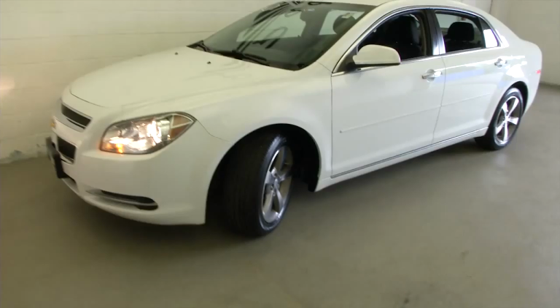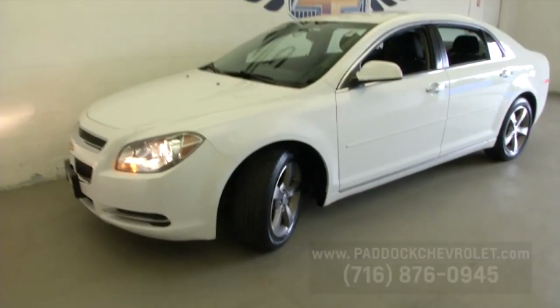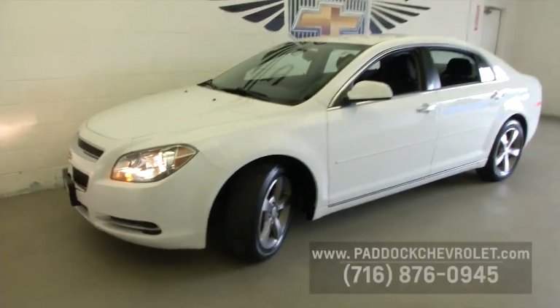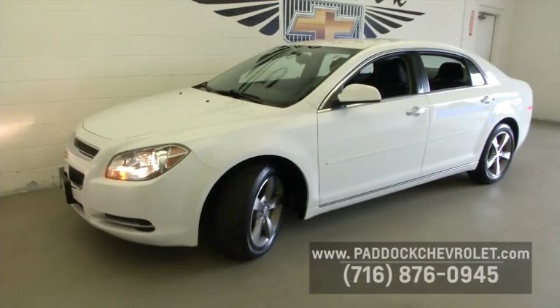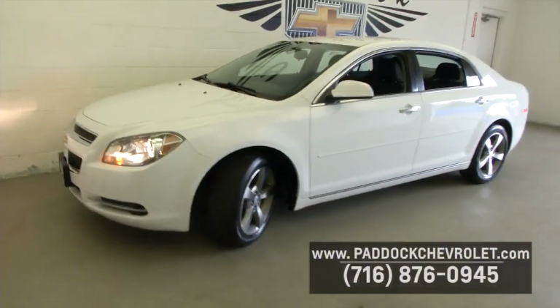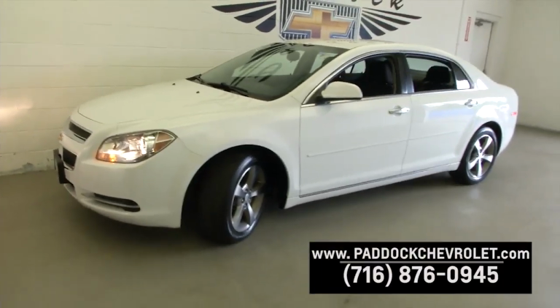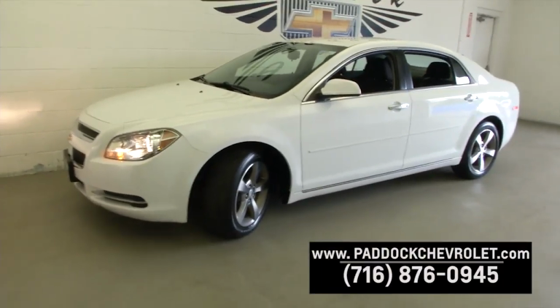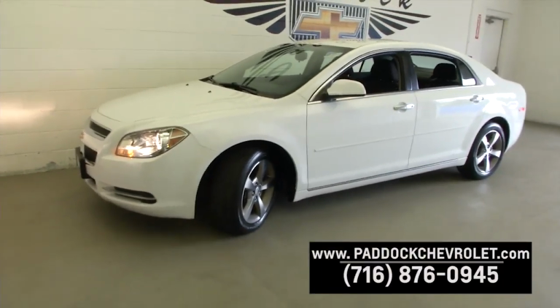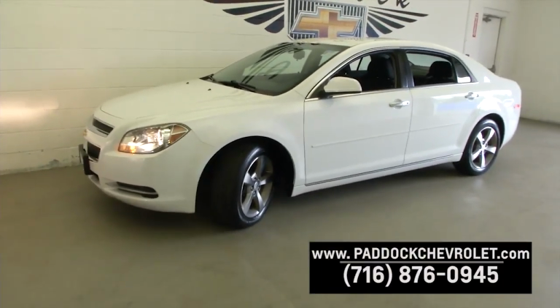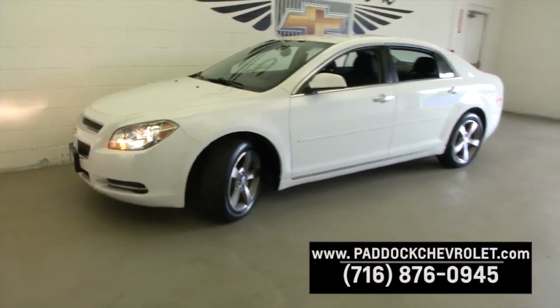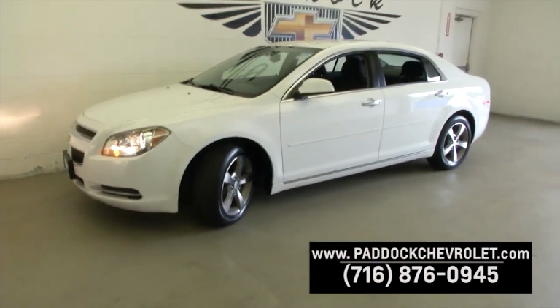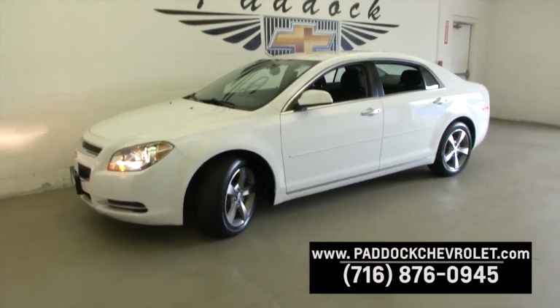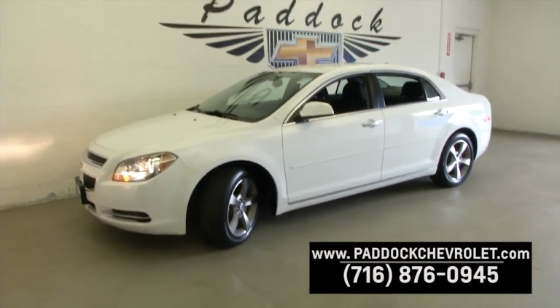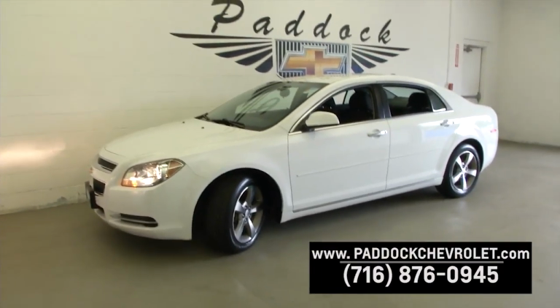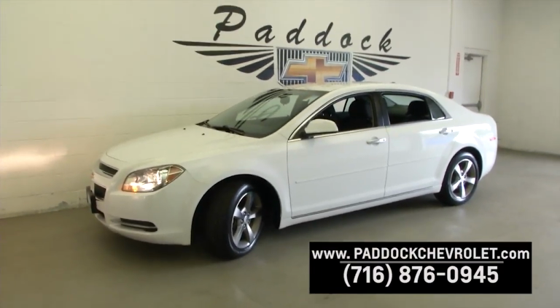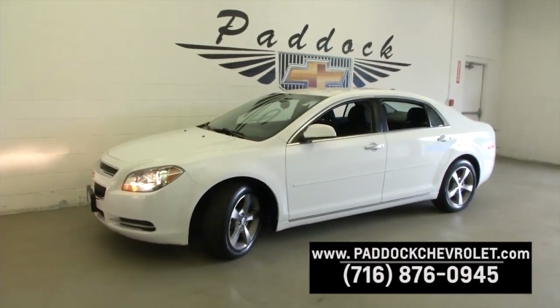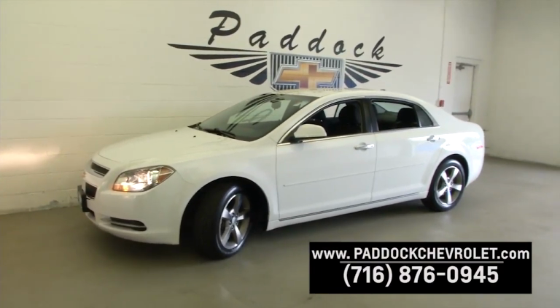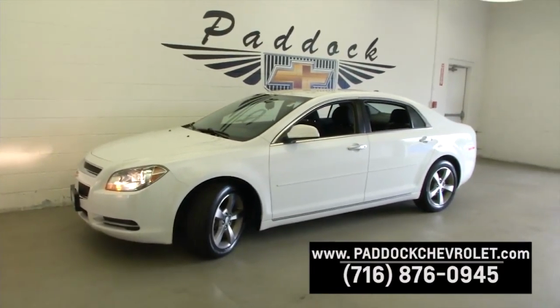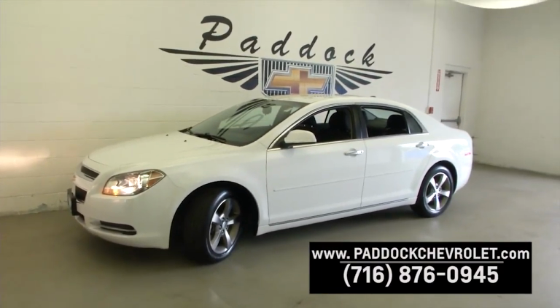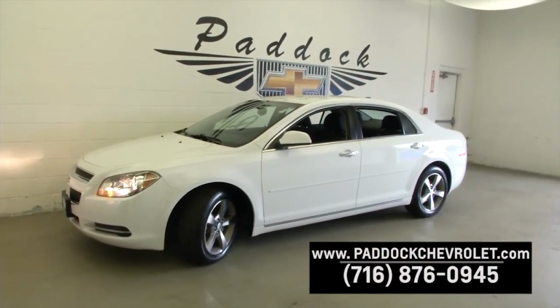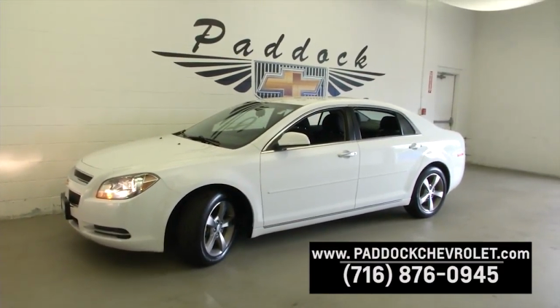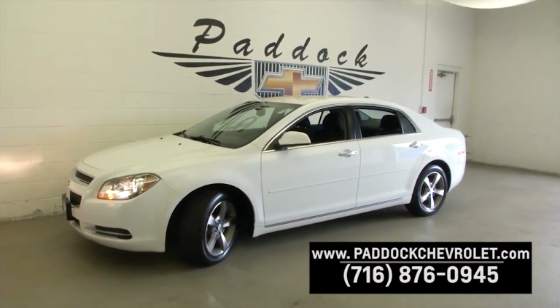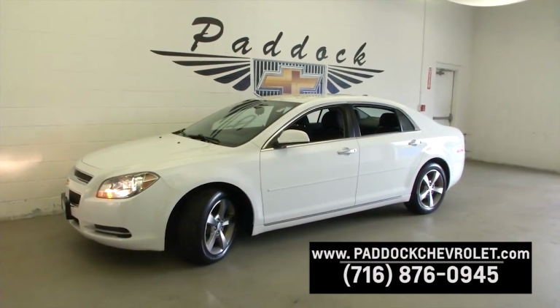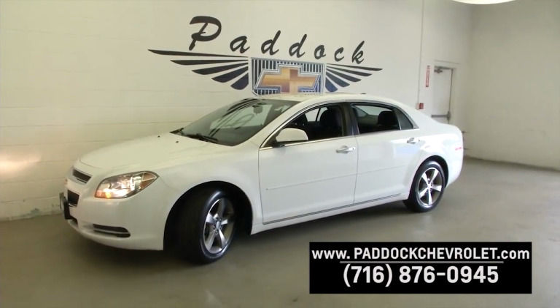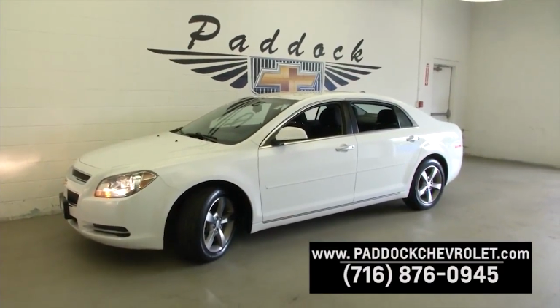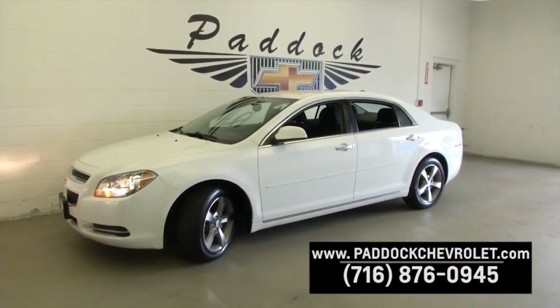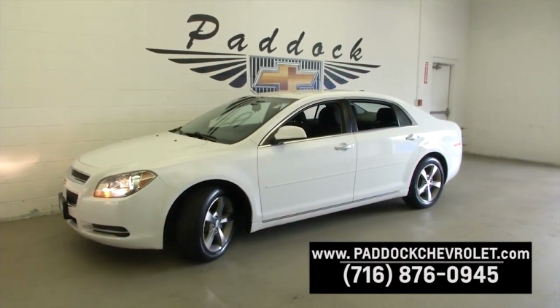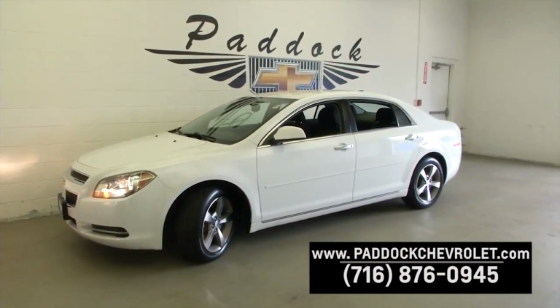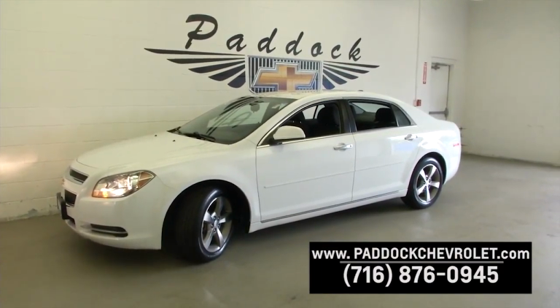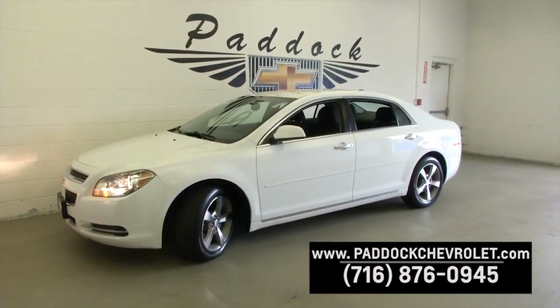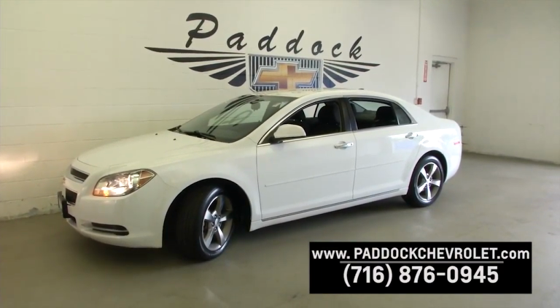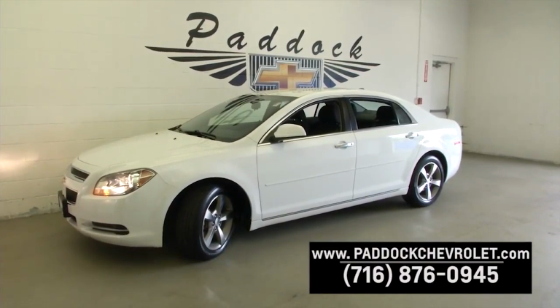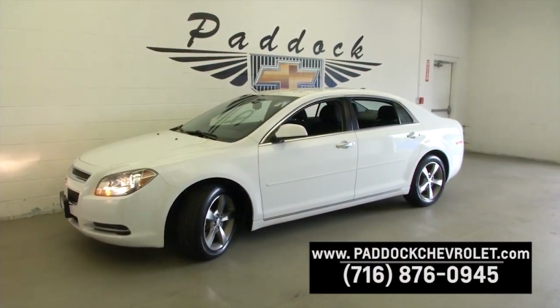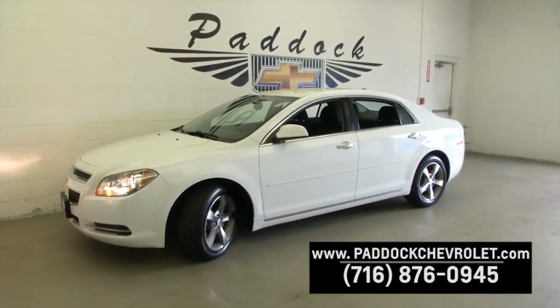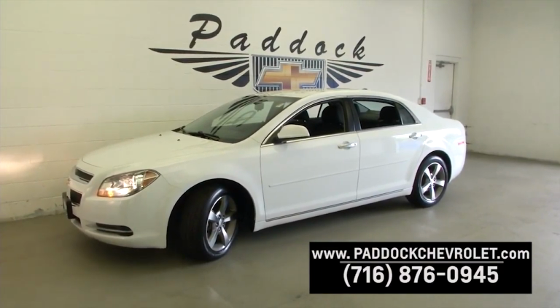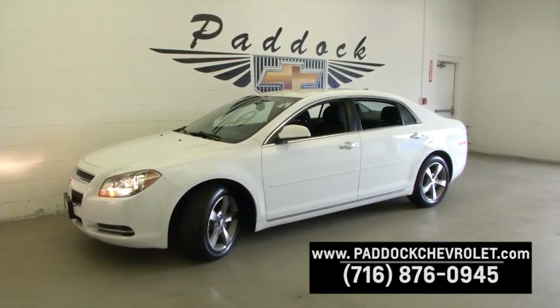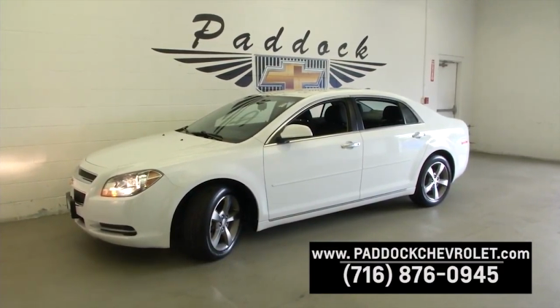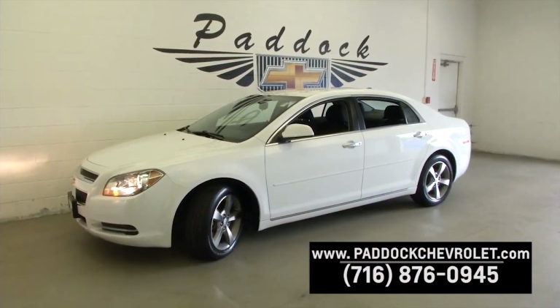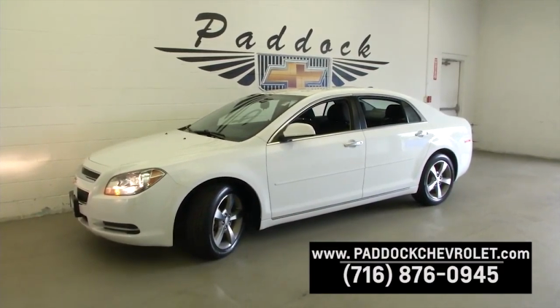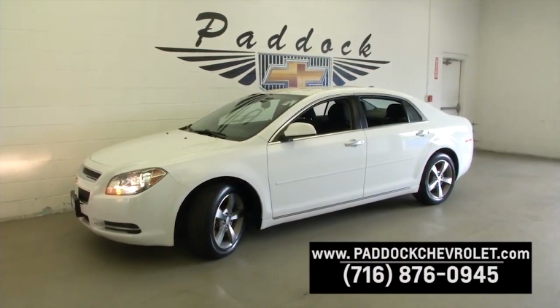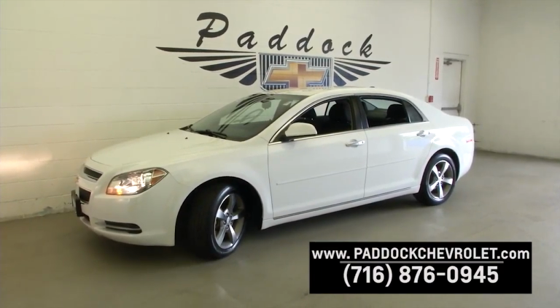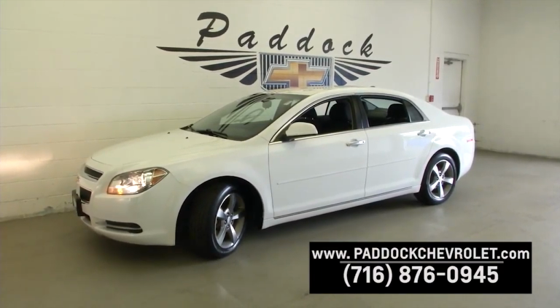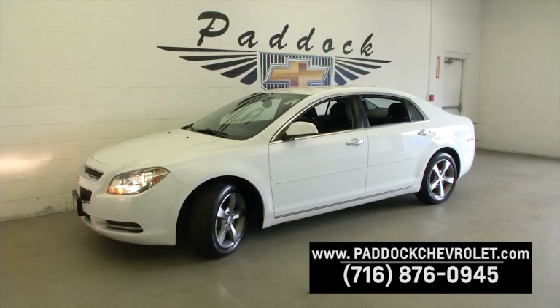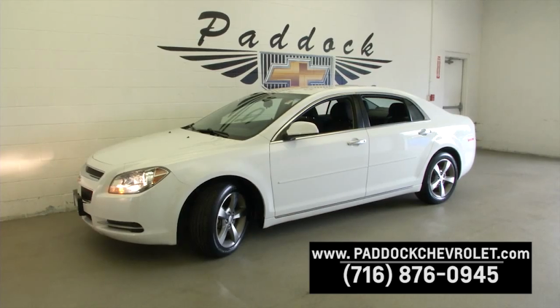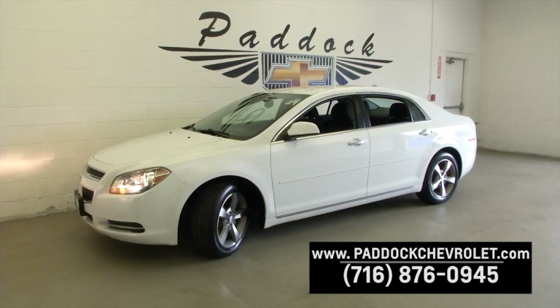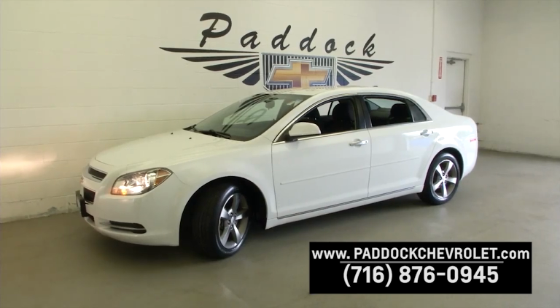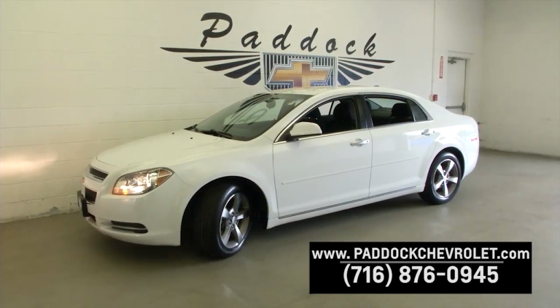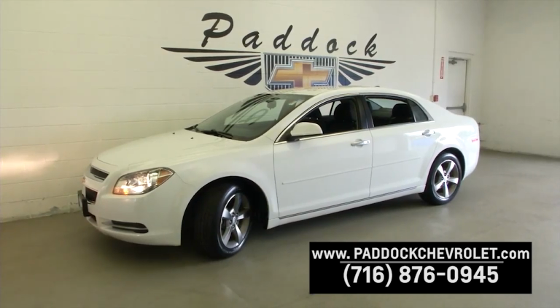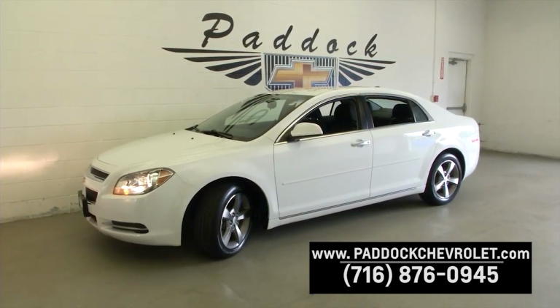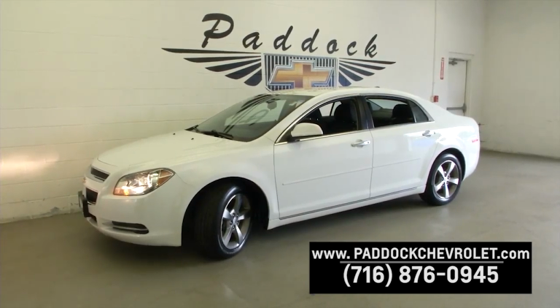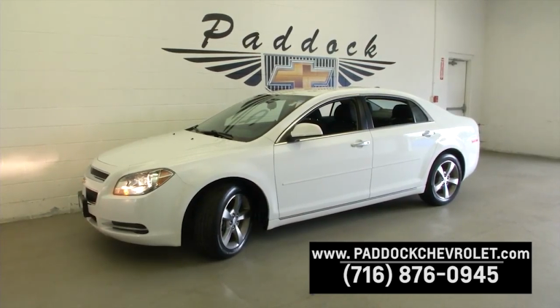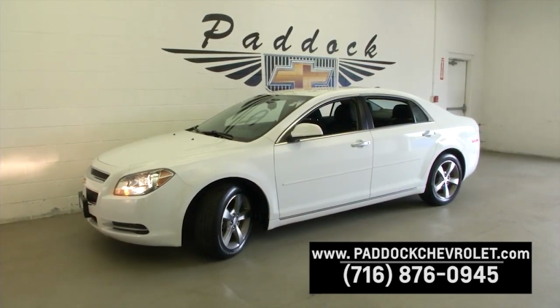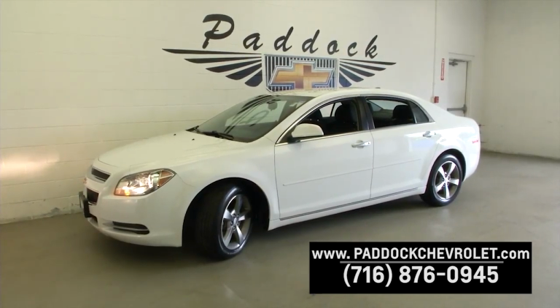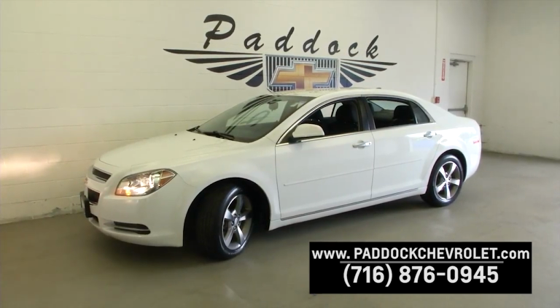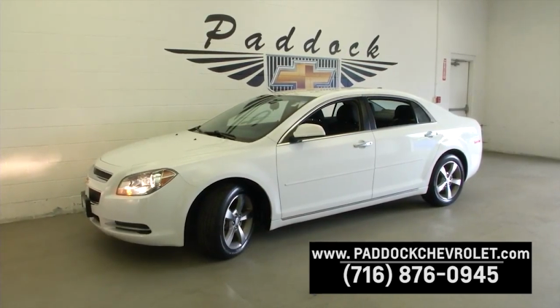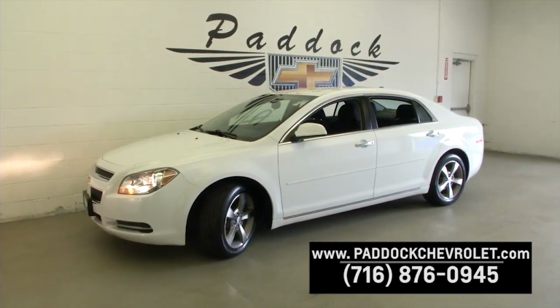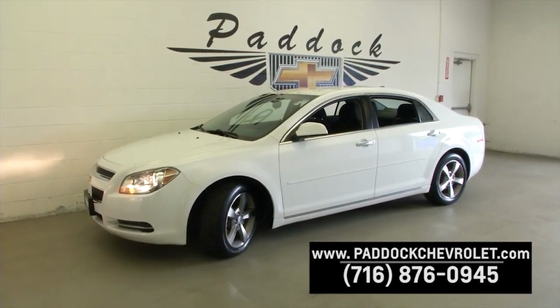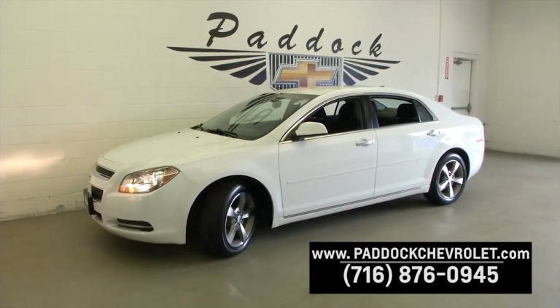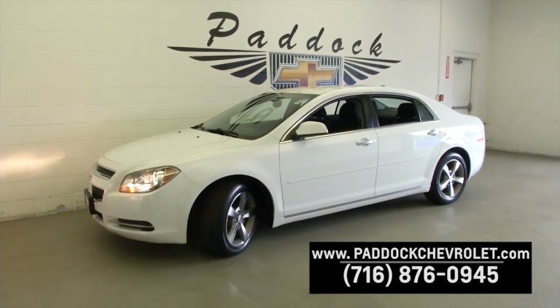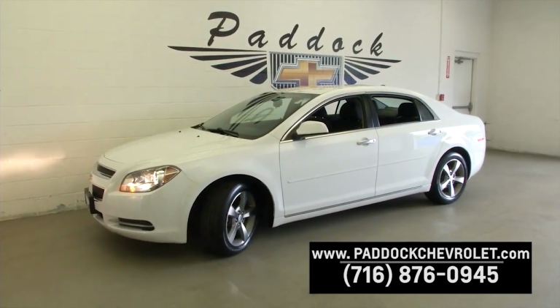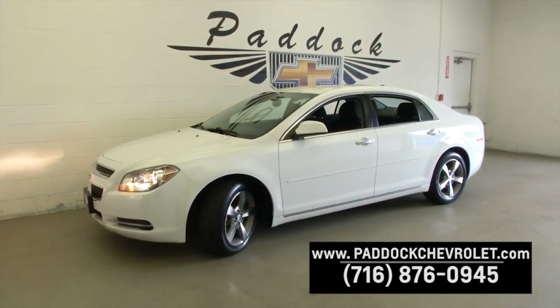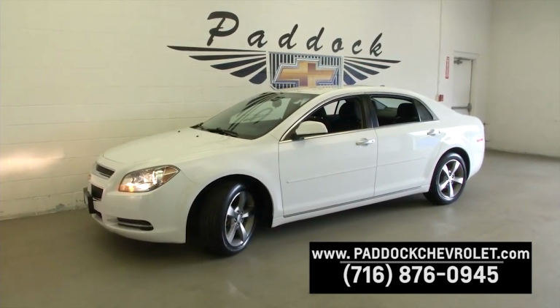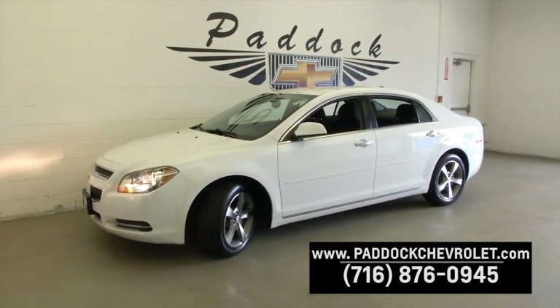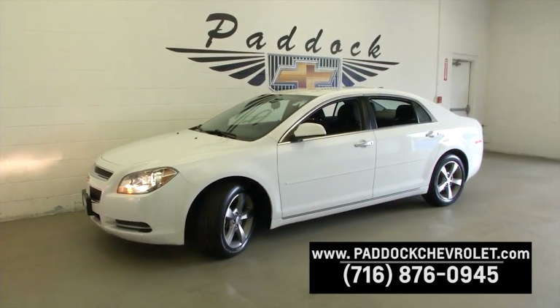If you're interested in this 2012 Chevrolet Malibu — one owner, 24,000 miles — give us a call at 876-0945.